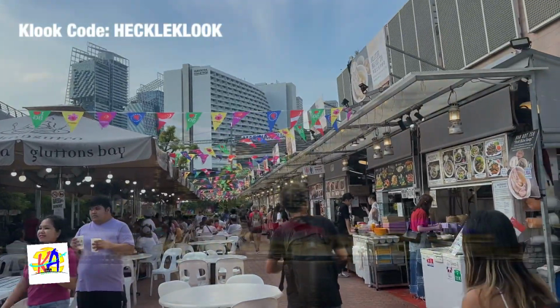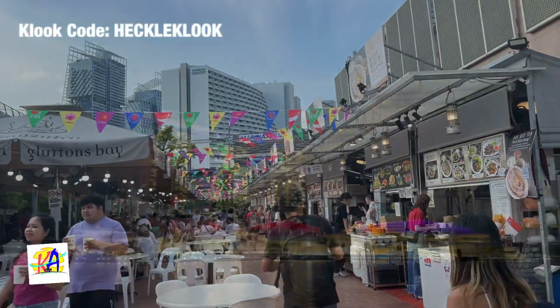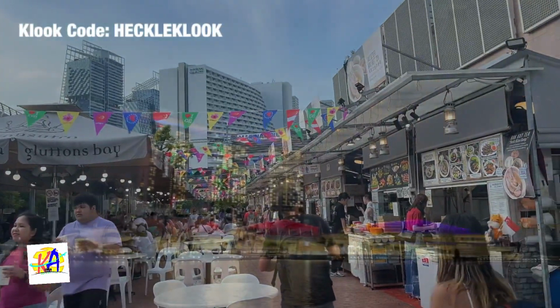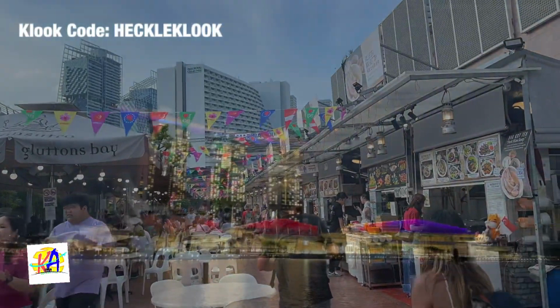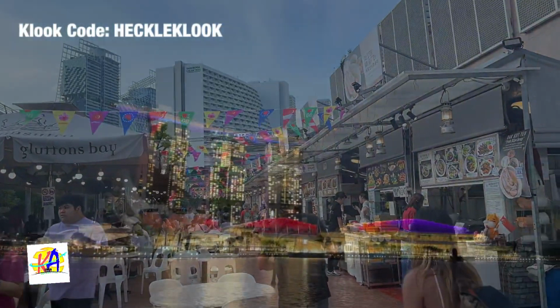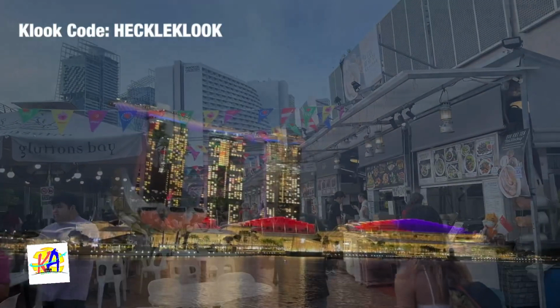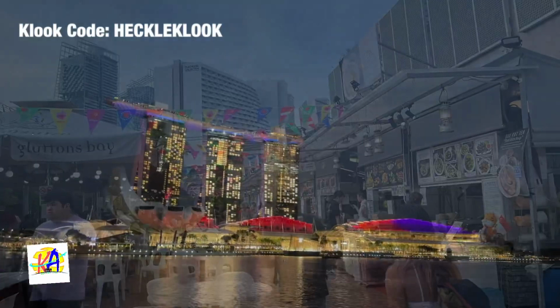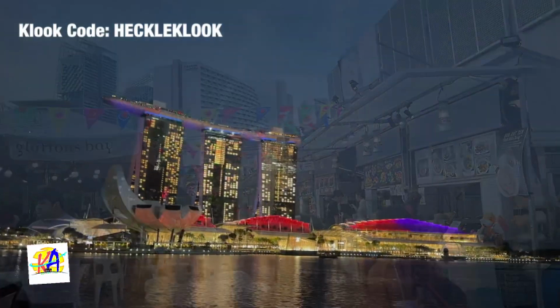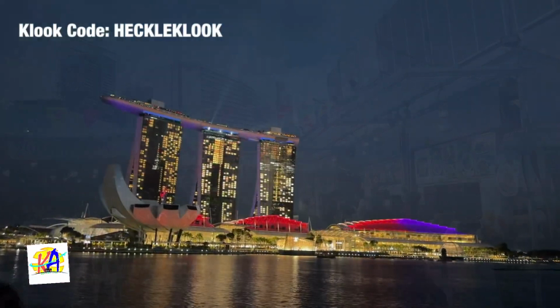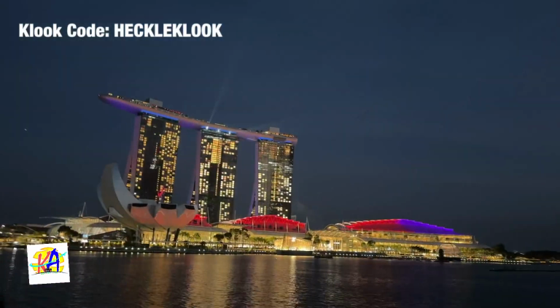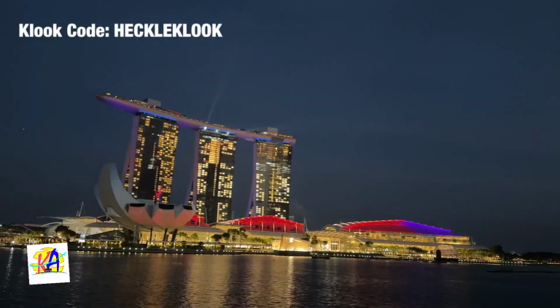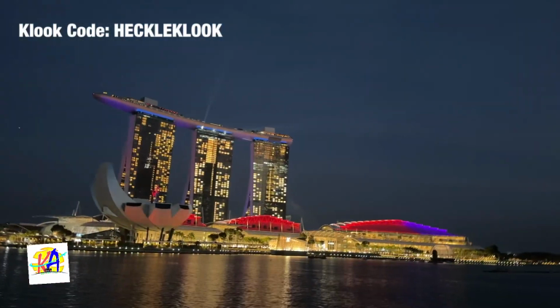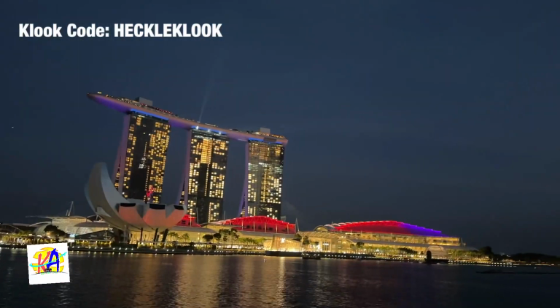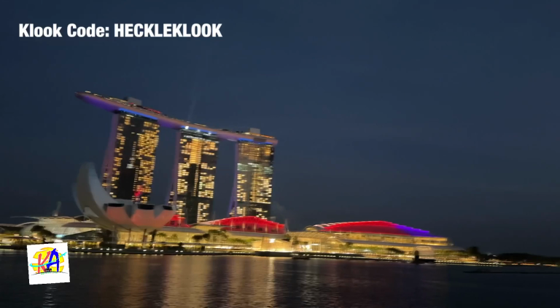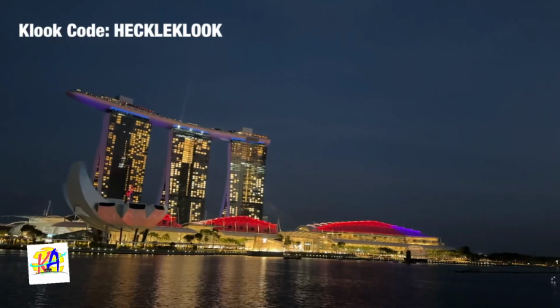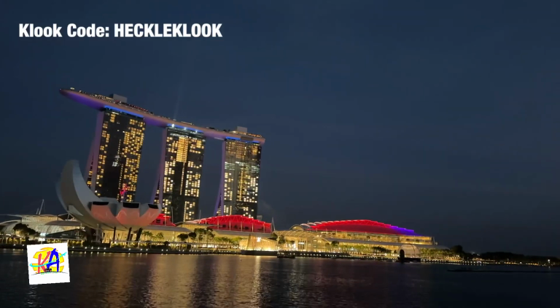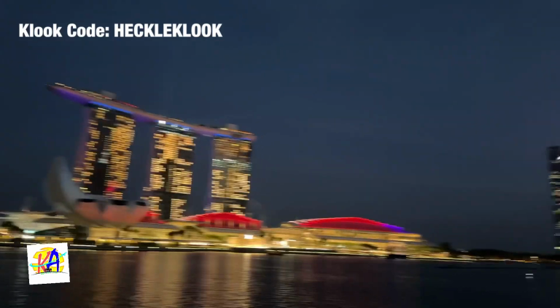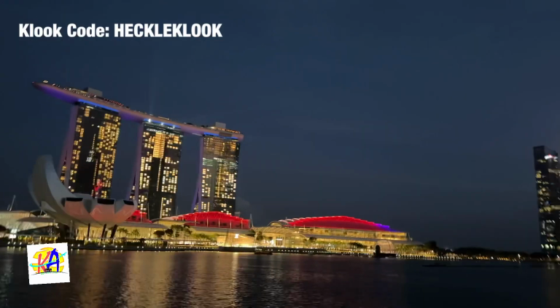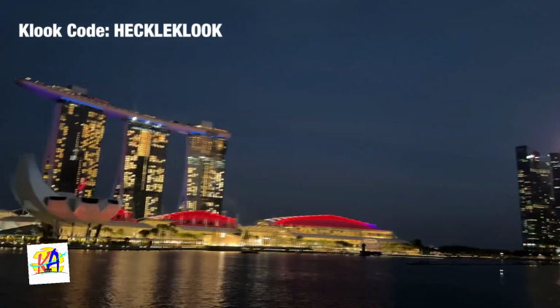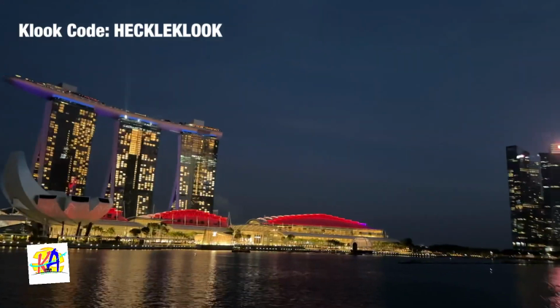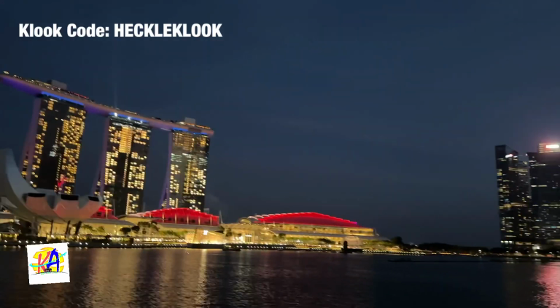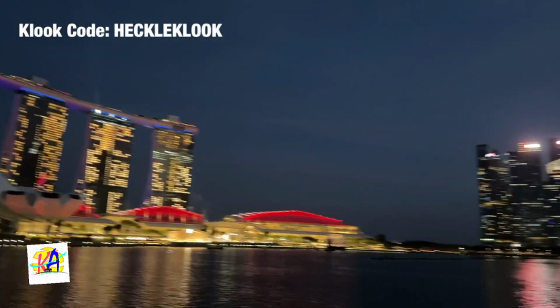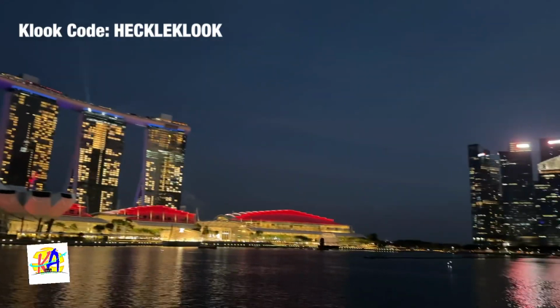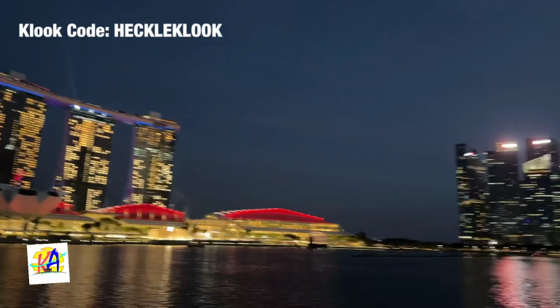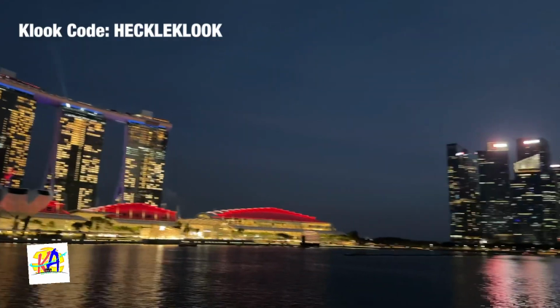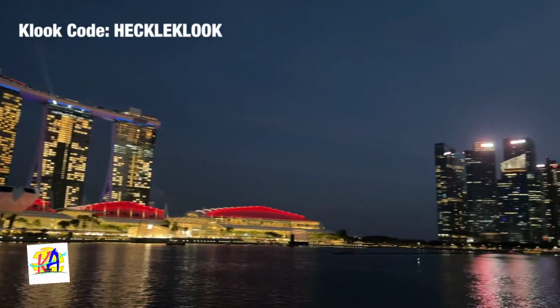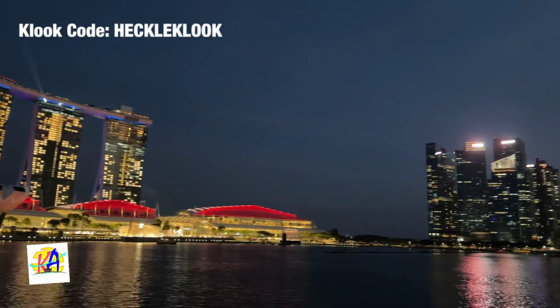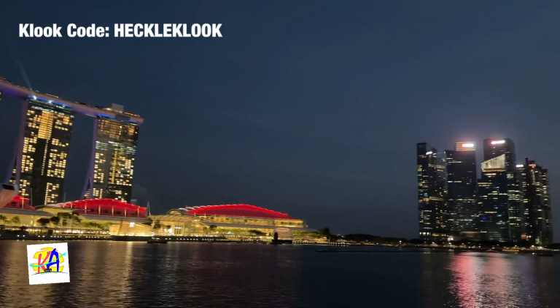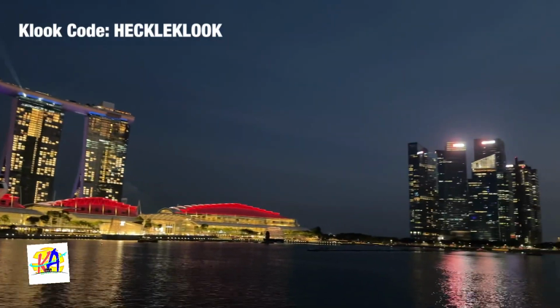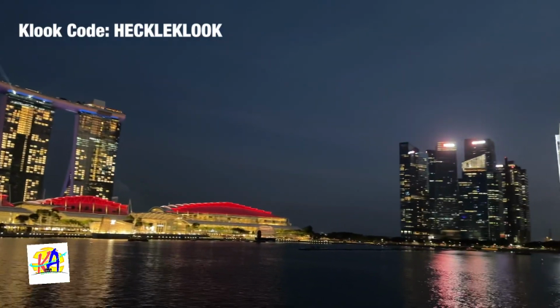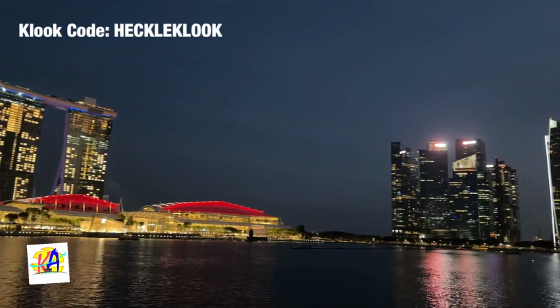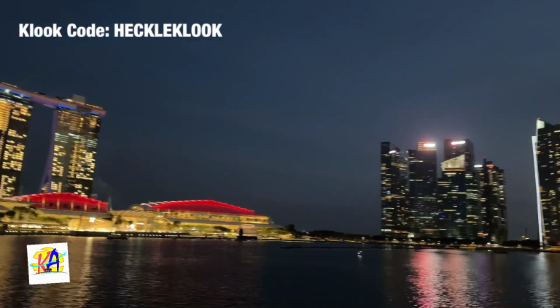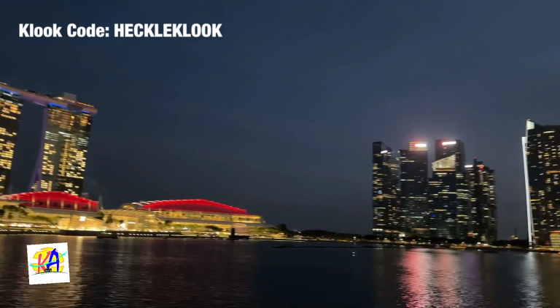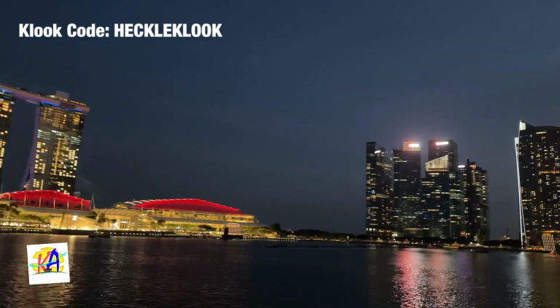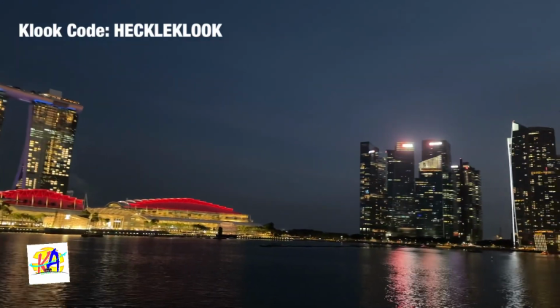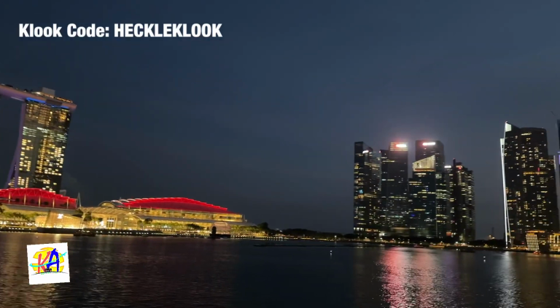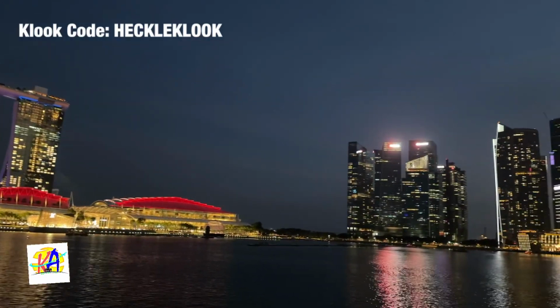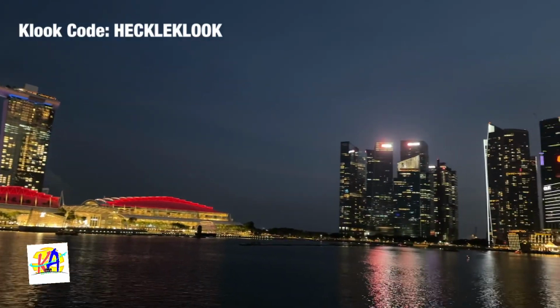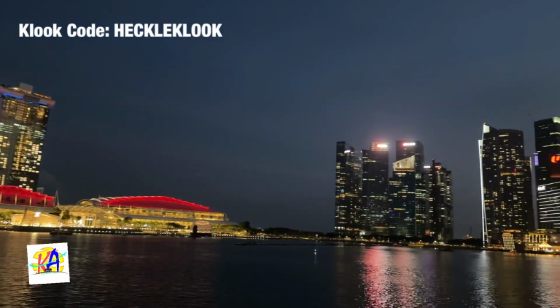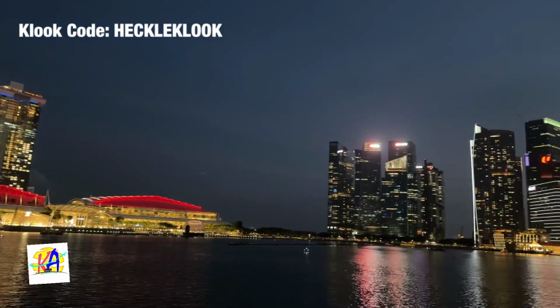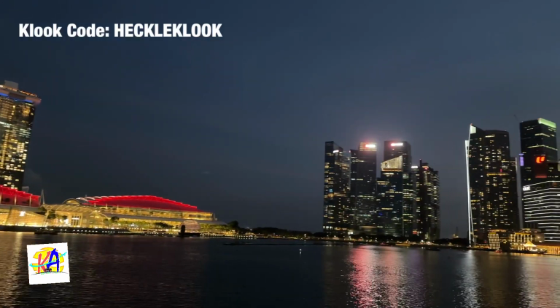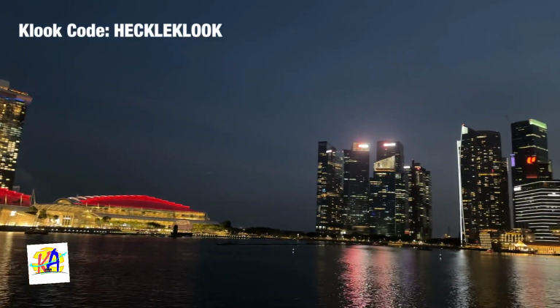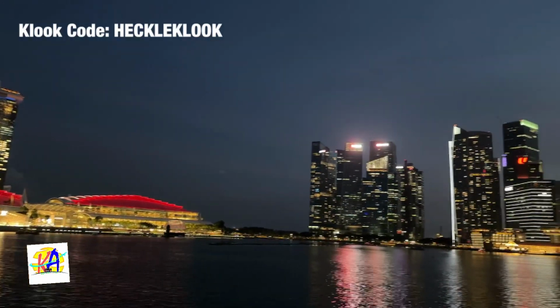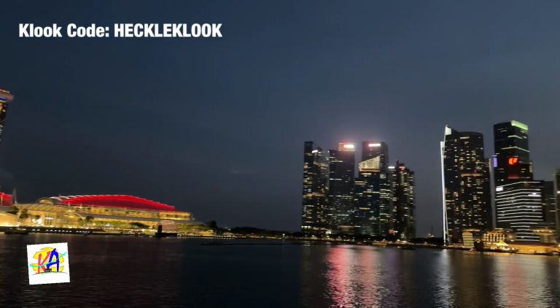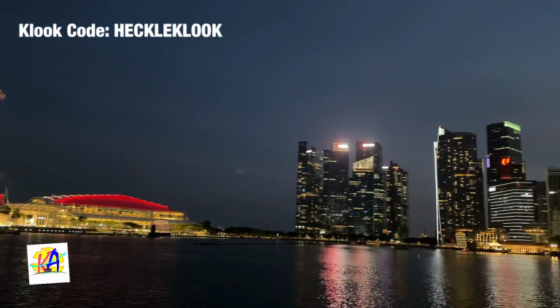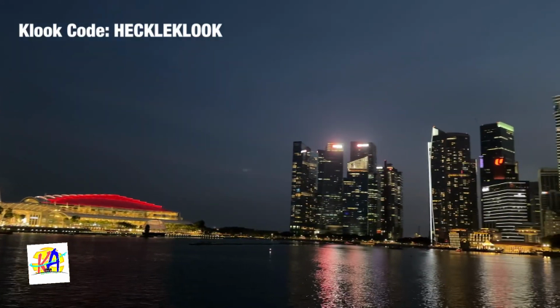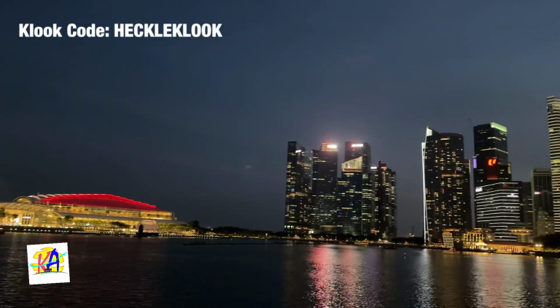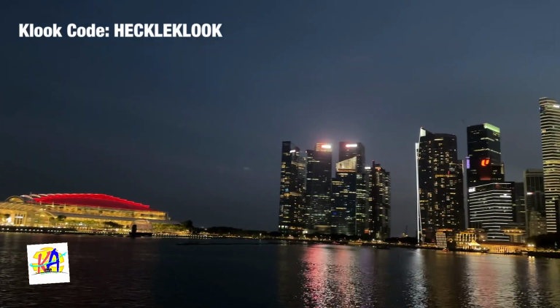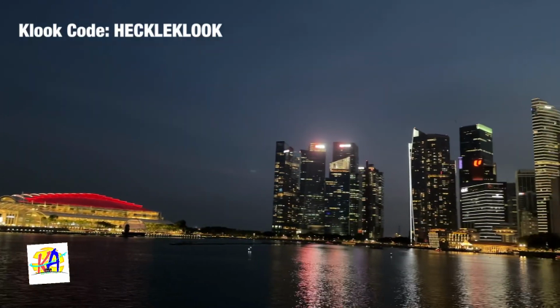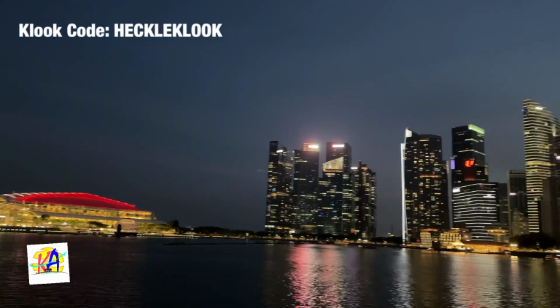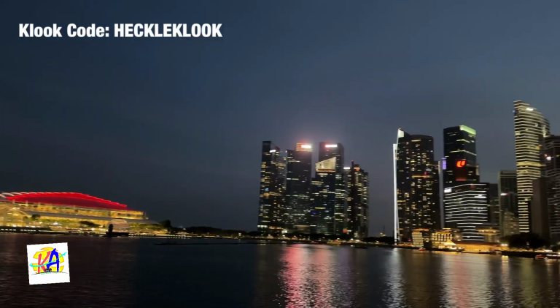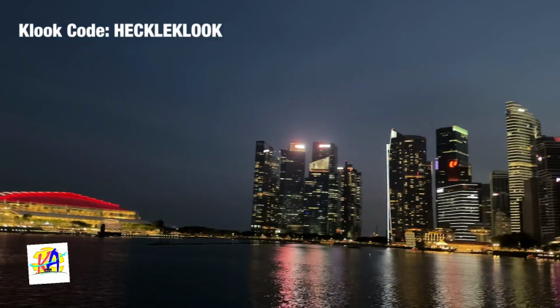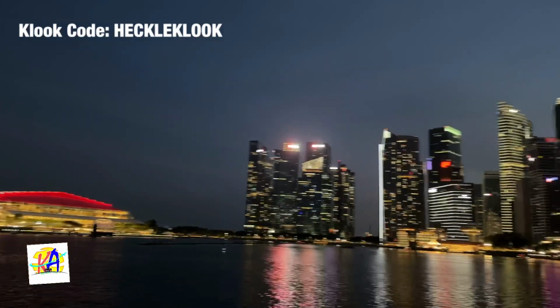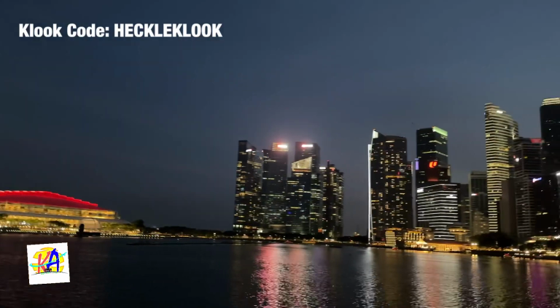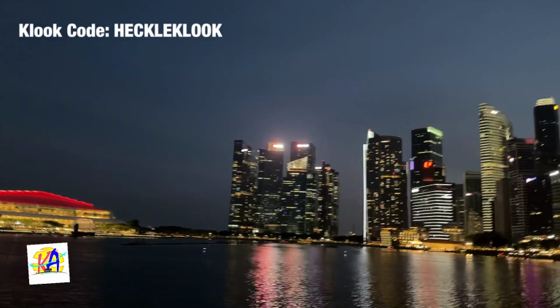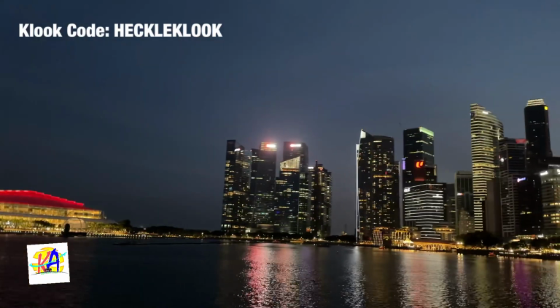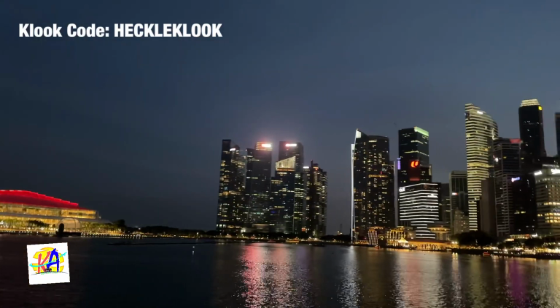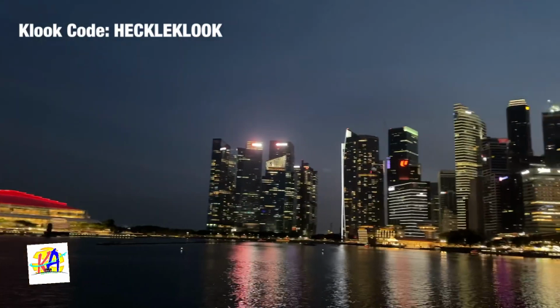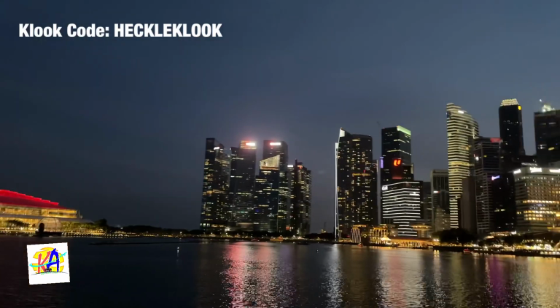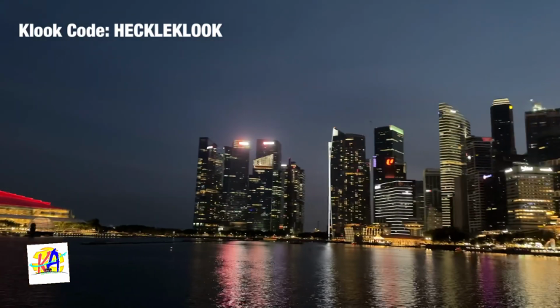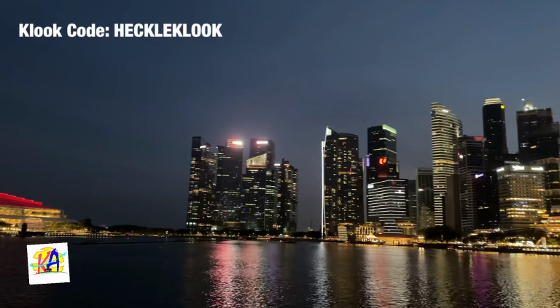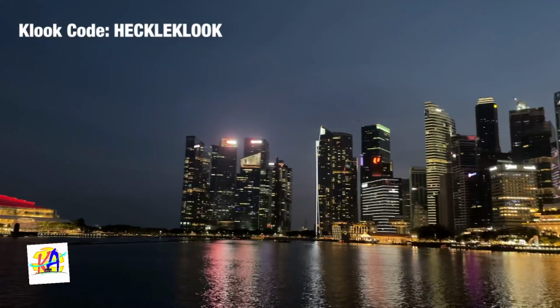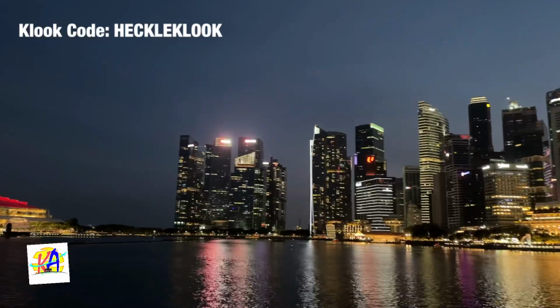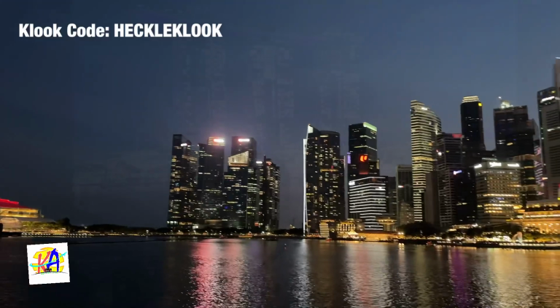After dinner, we enjoyed the night view of Marina Bay Sands and headed to Merlion Park for some photo-ops.